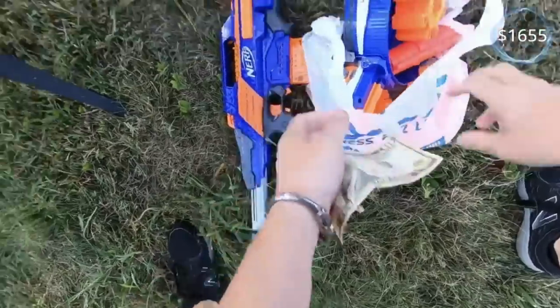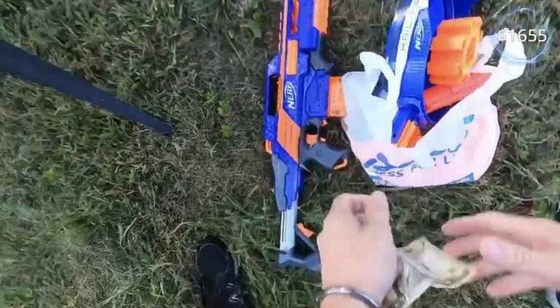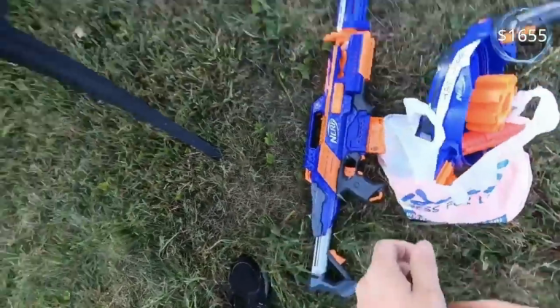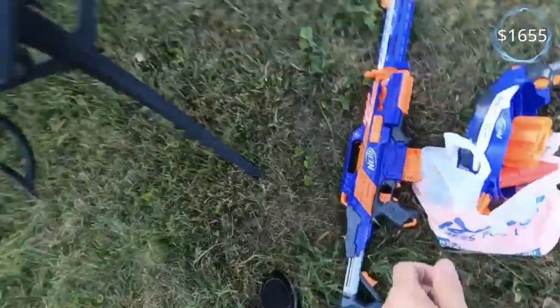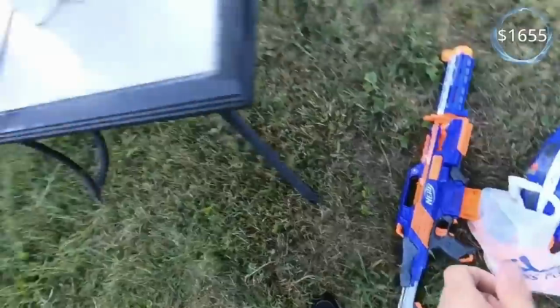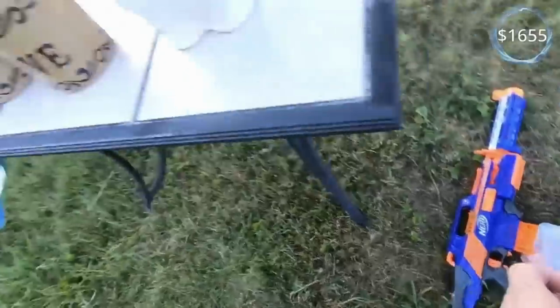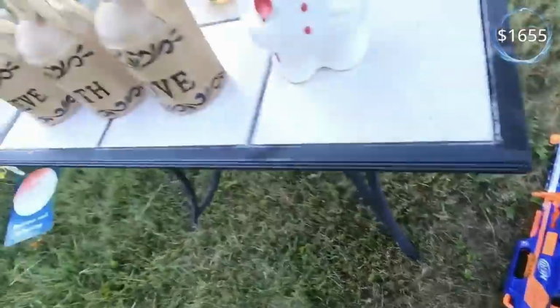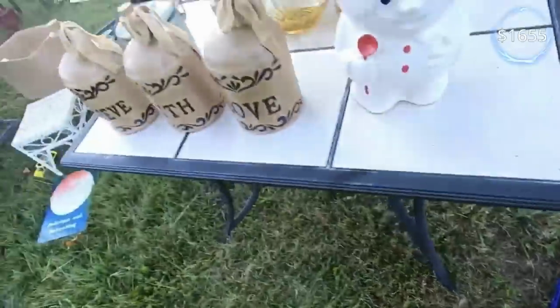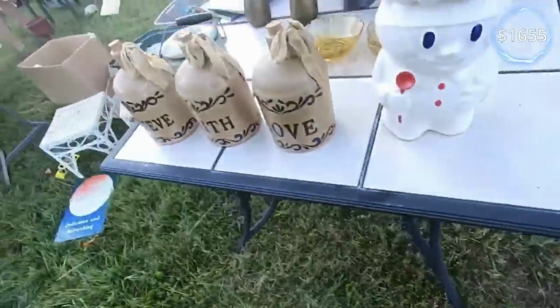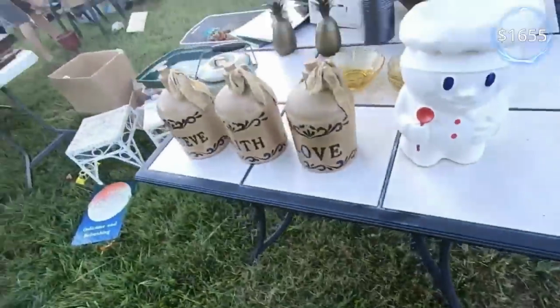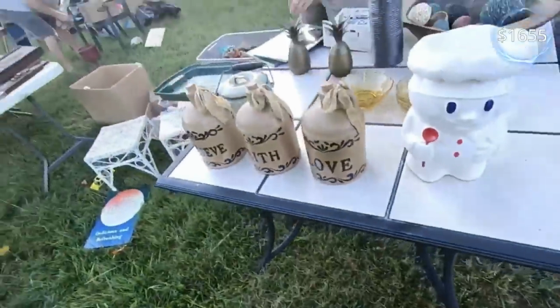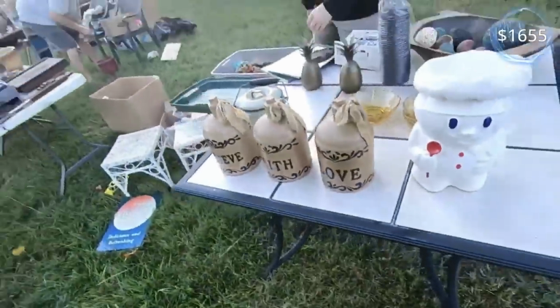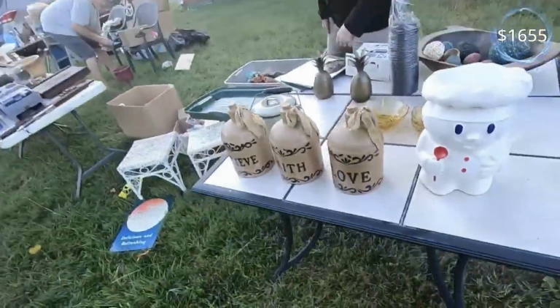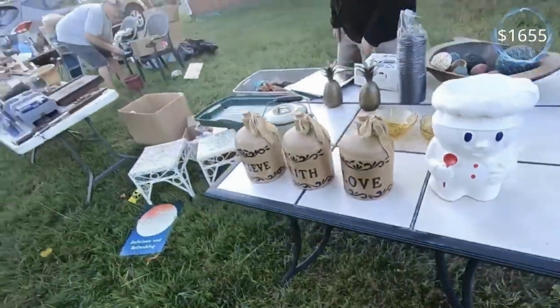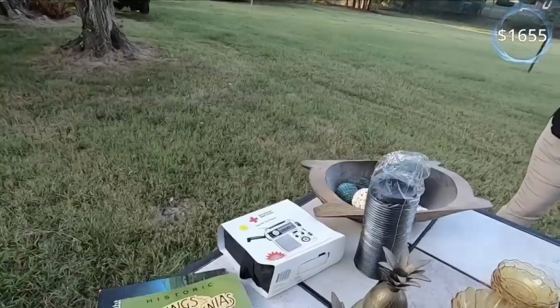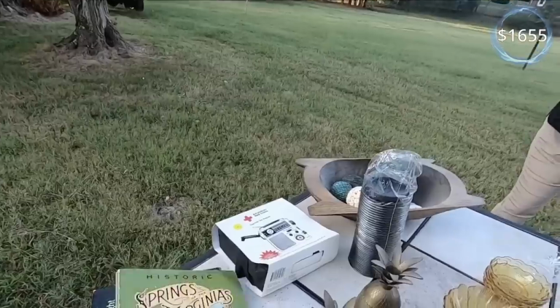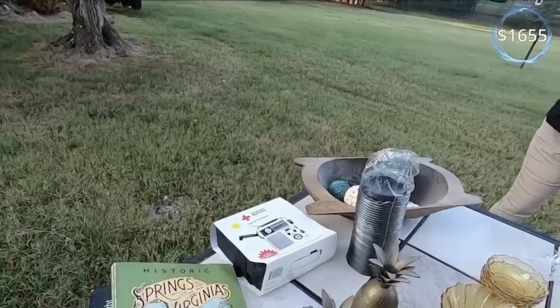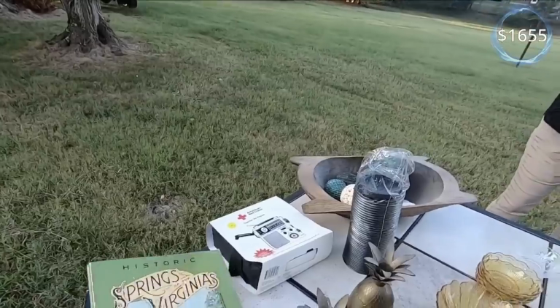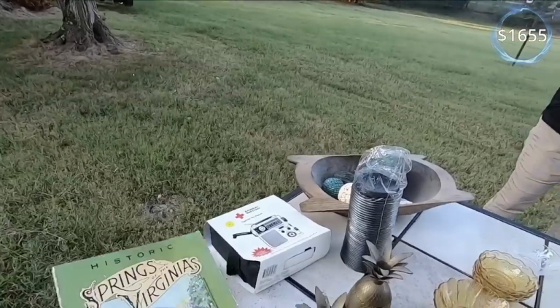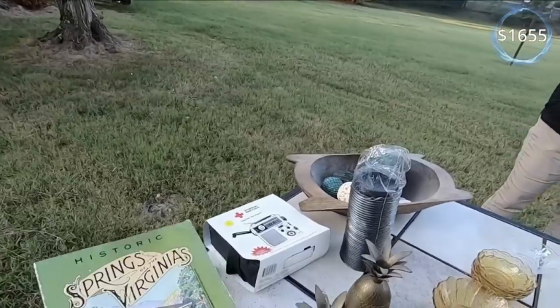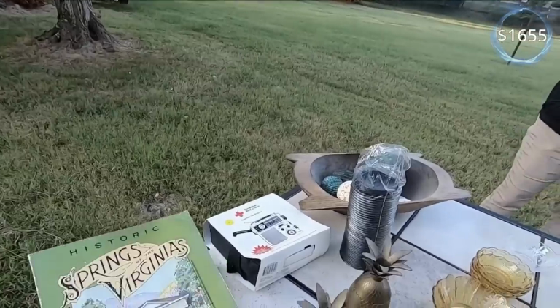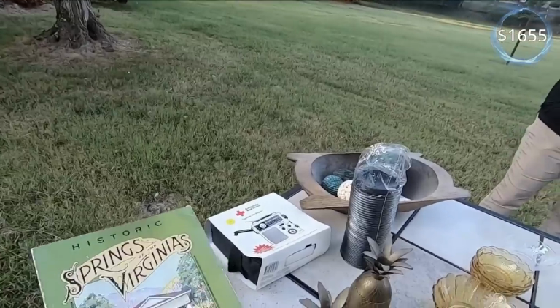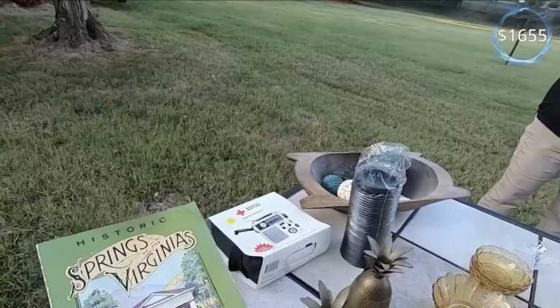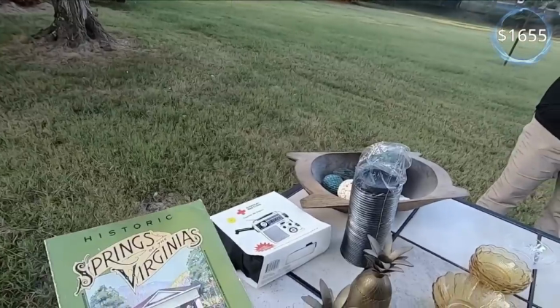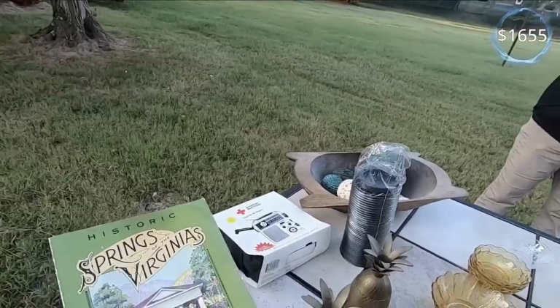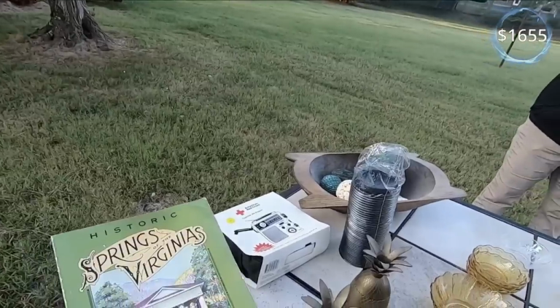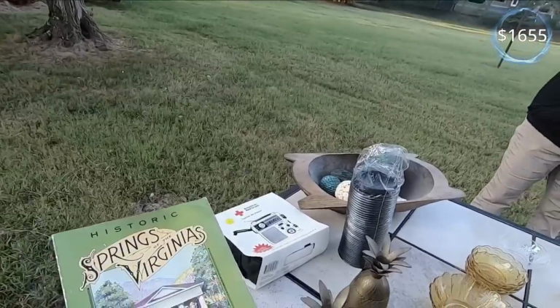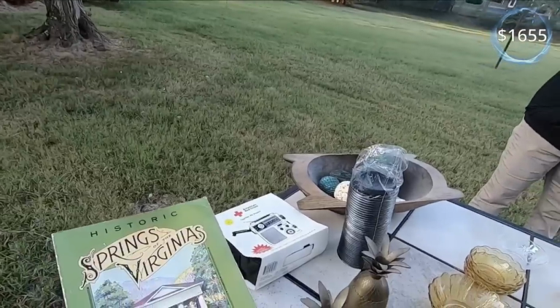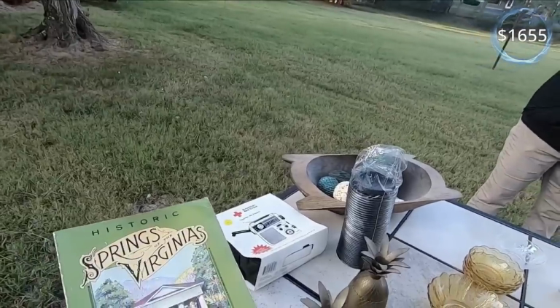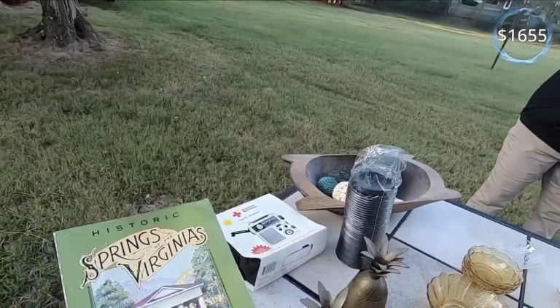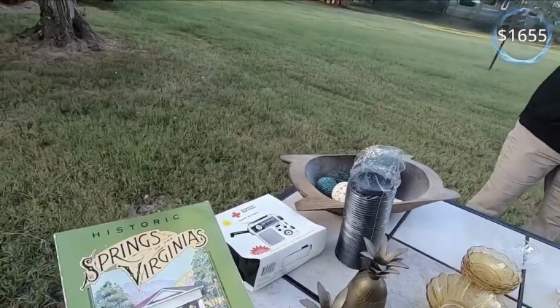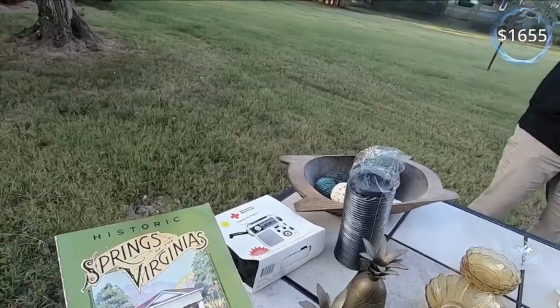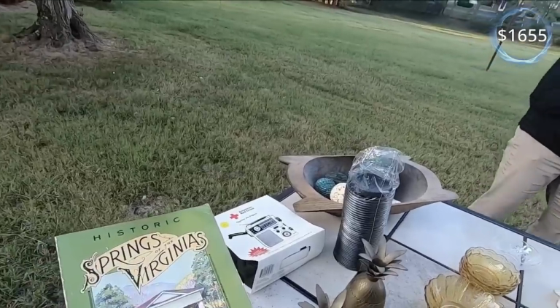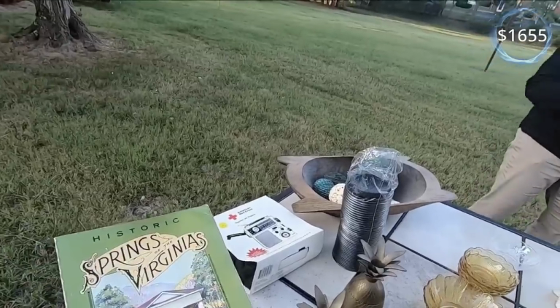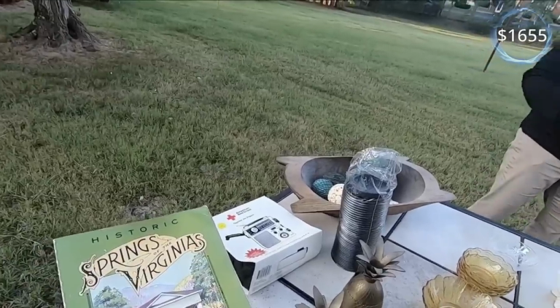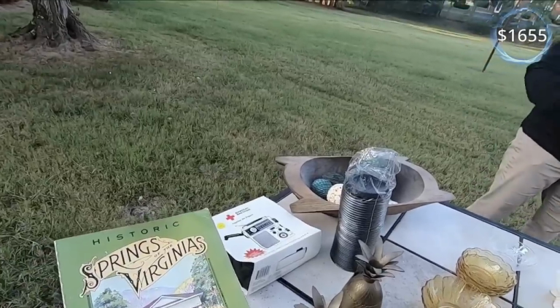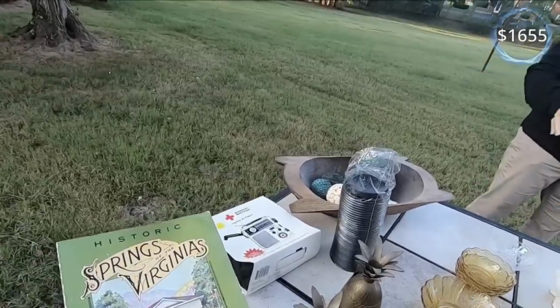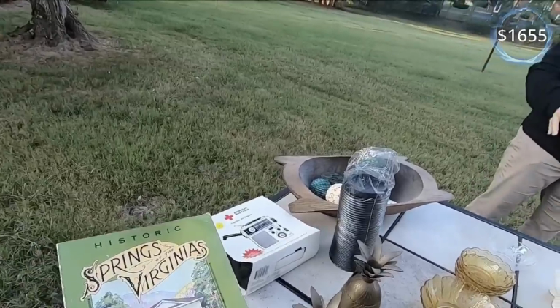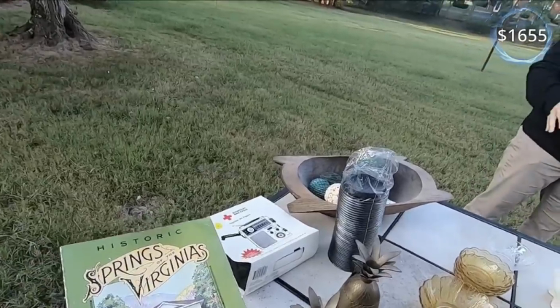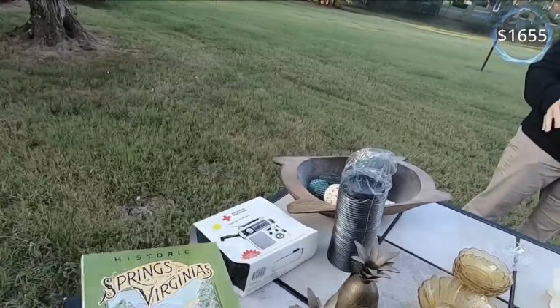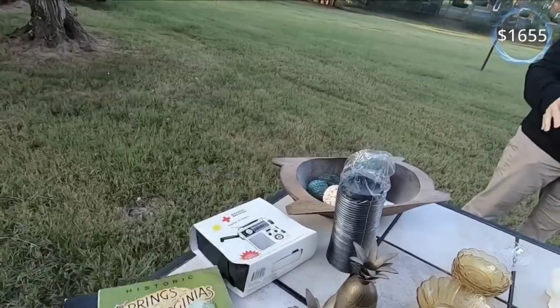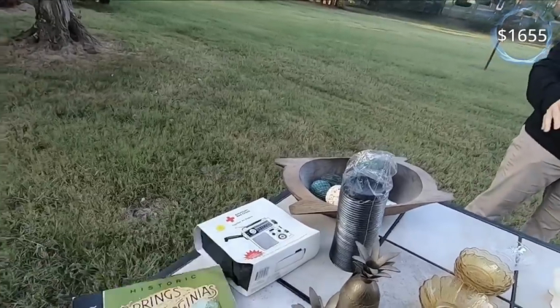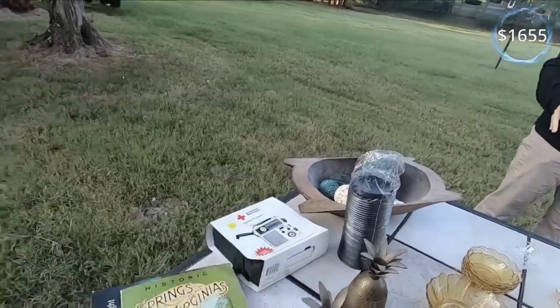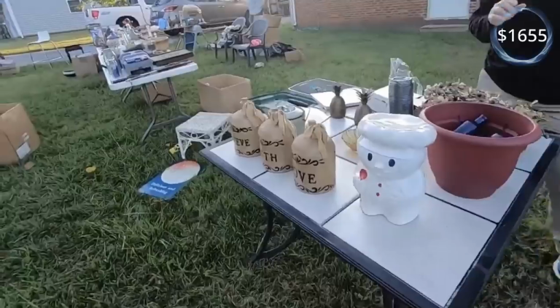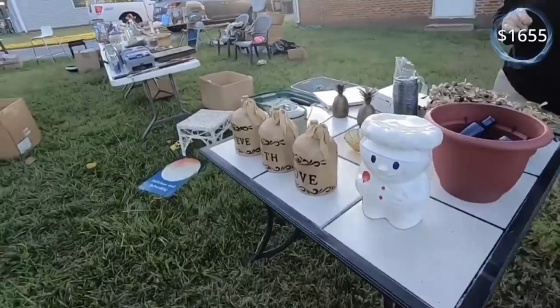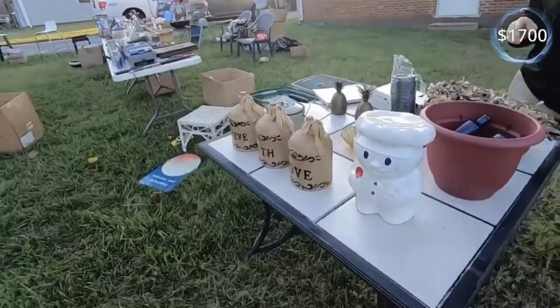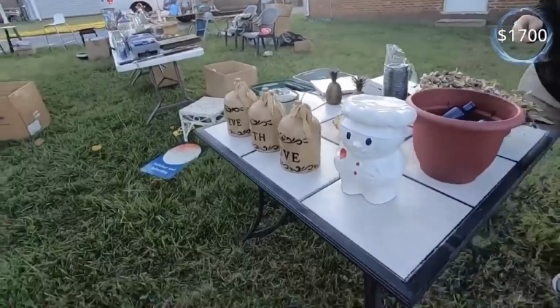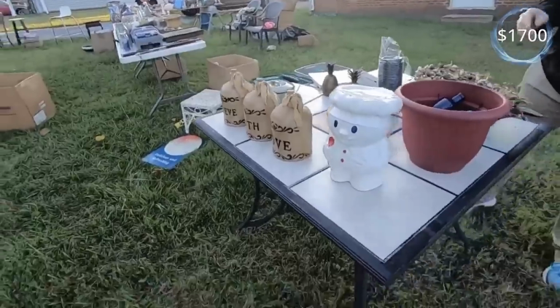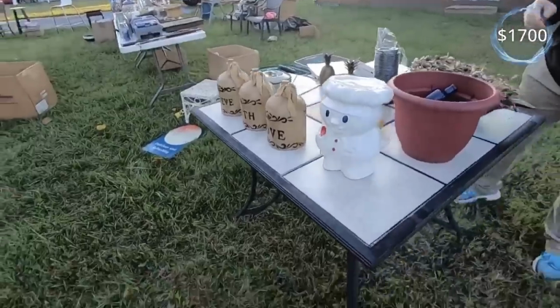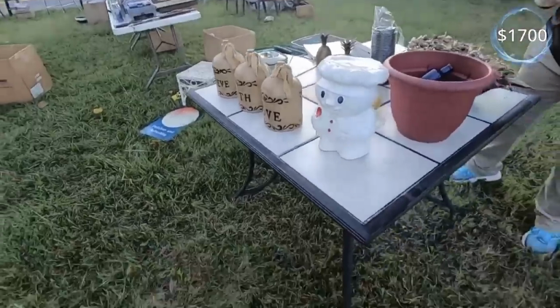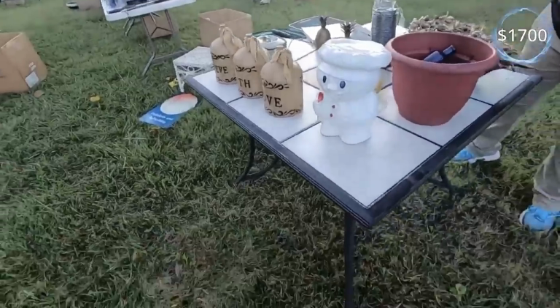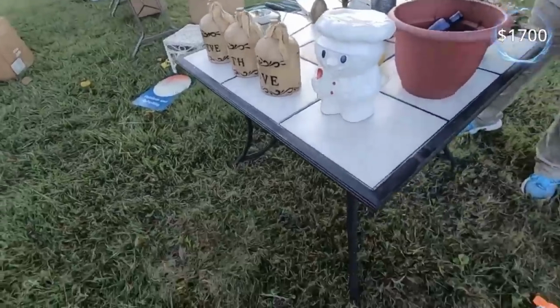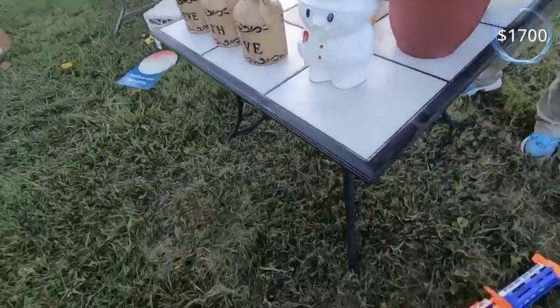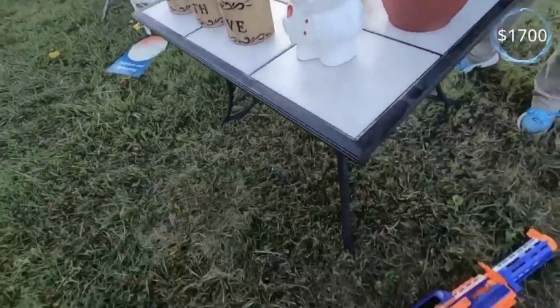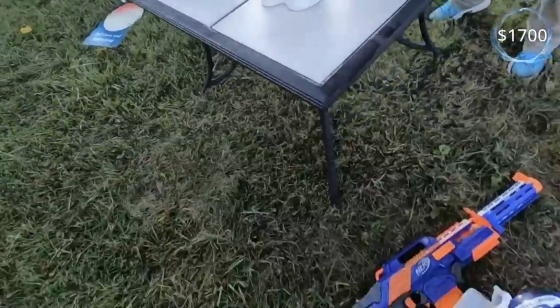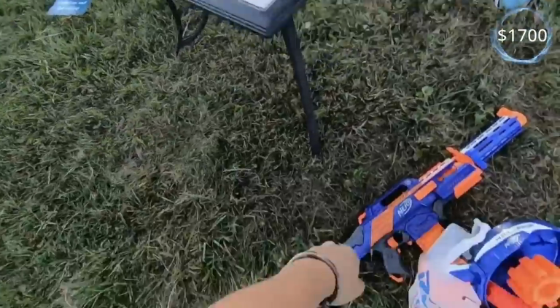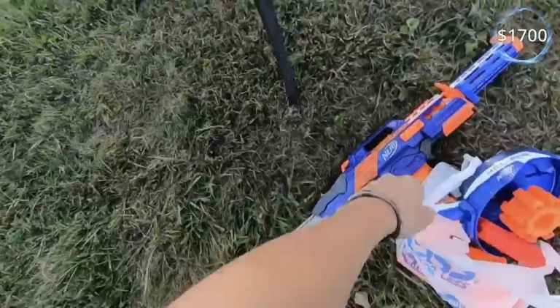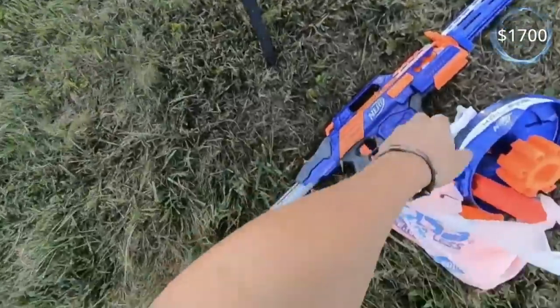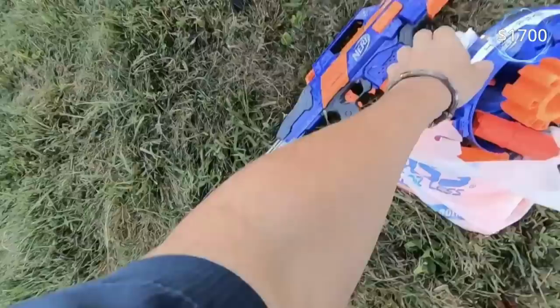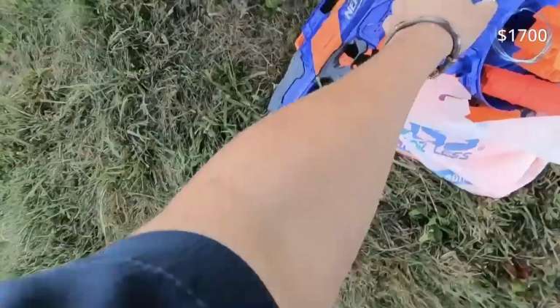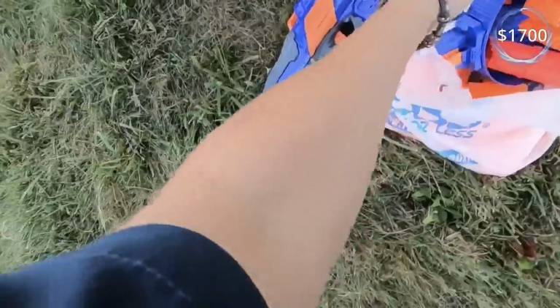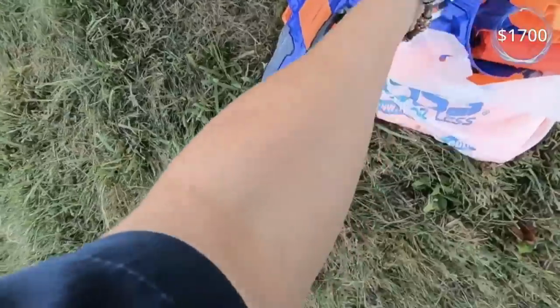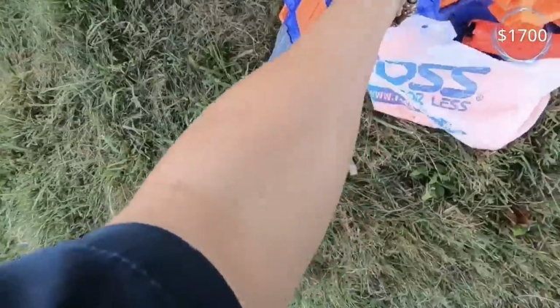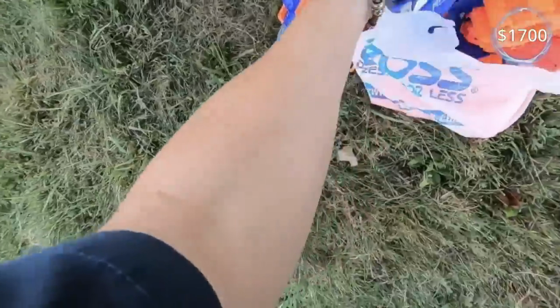How much on the Nerf? I'm going to be firm at five on that. Okay, but it's still a heck of a deal. Thank you so much. You're welcome.